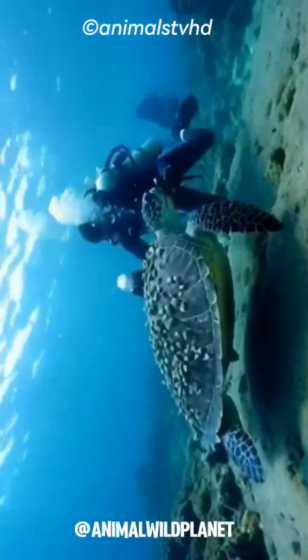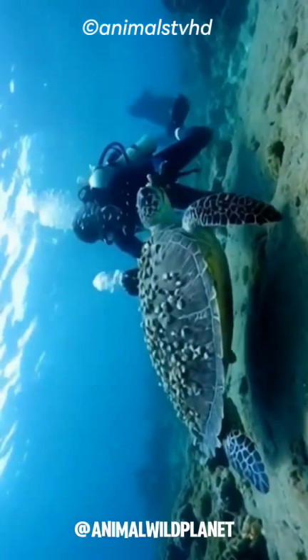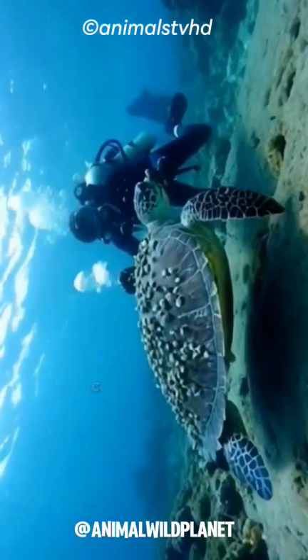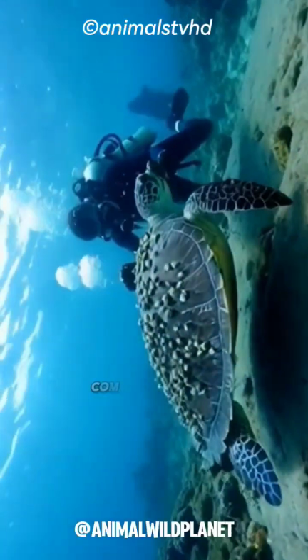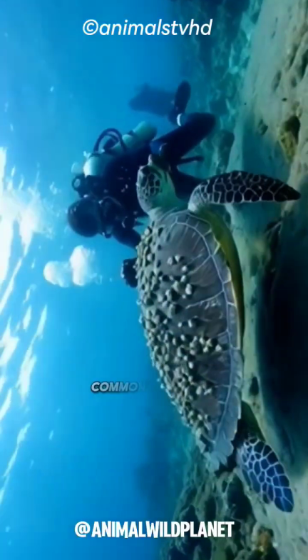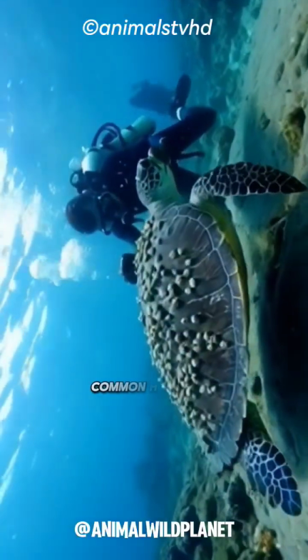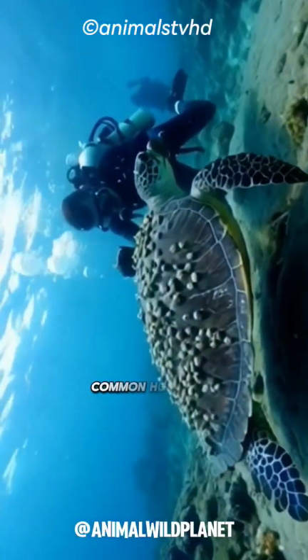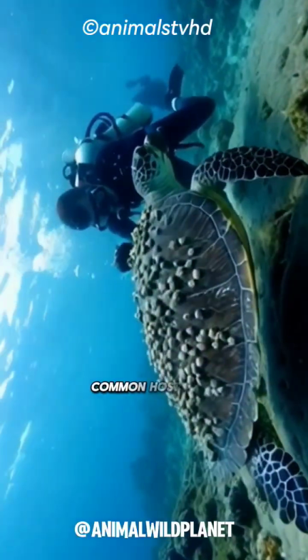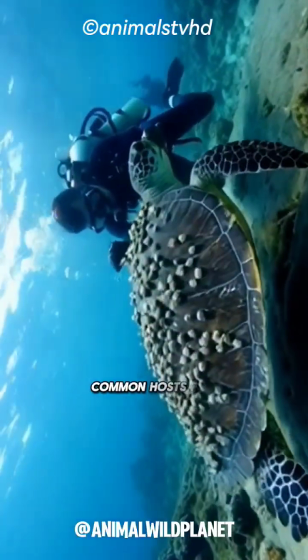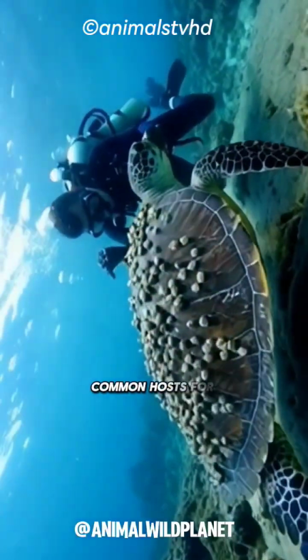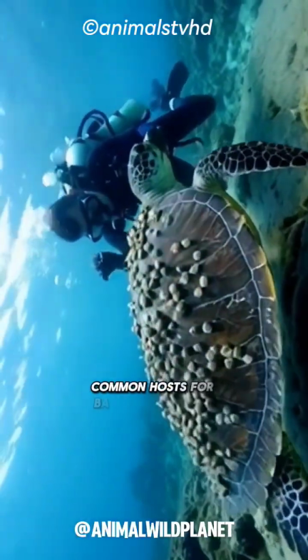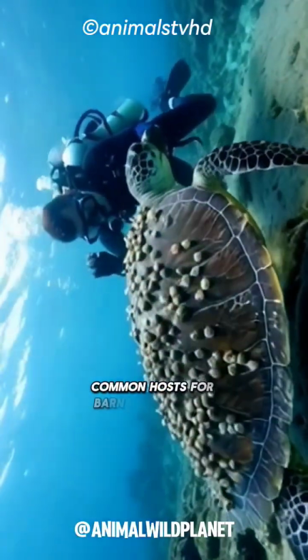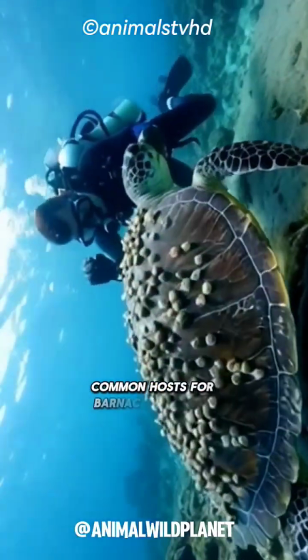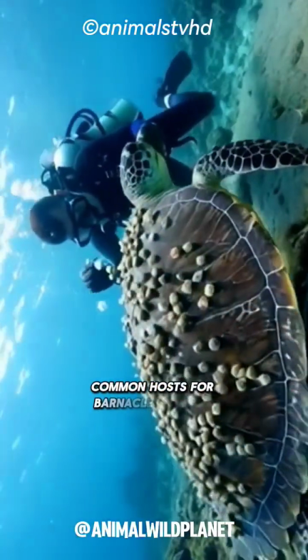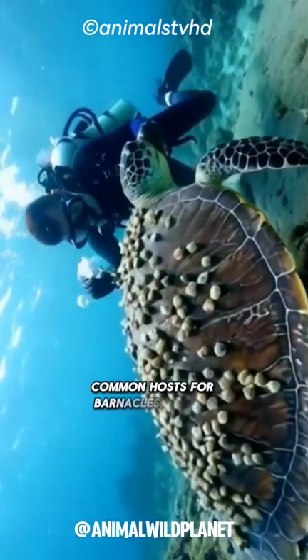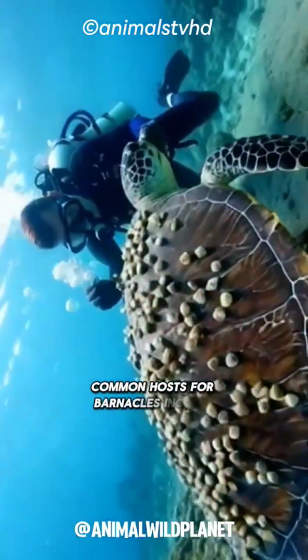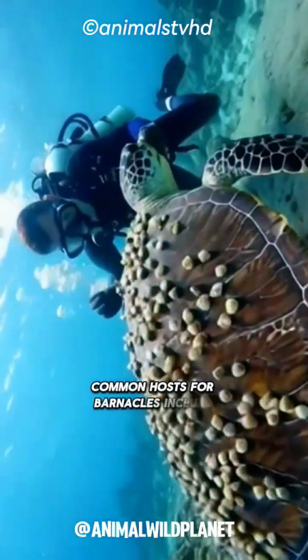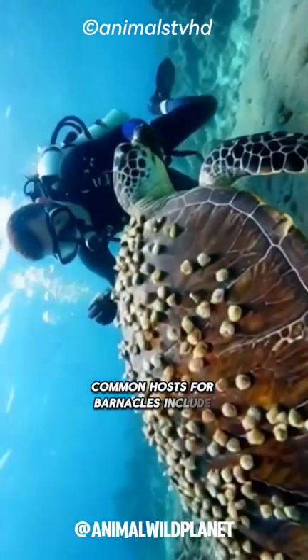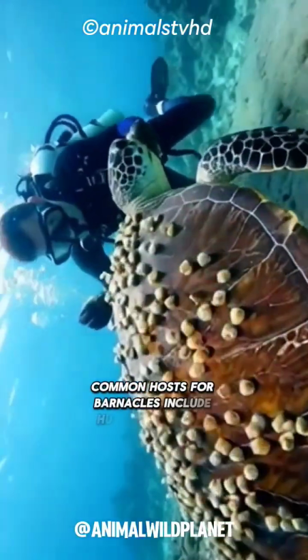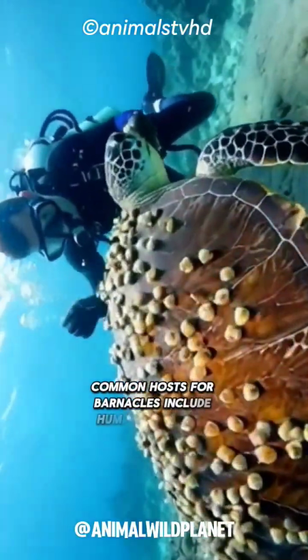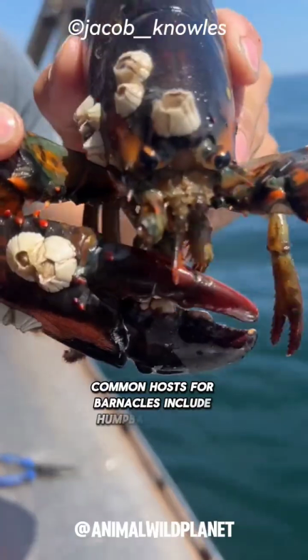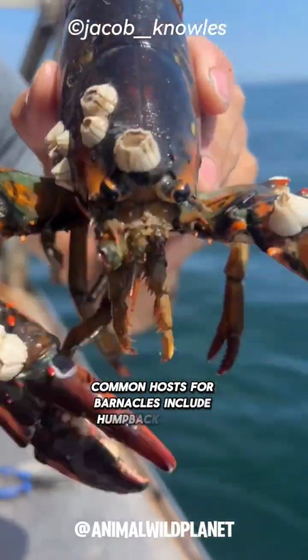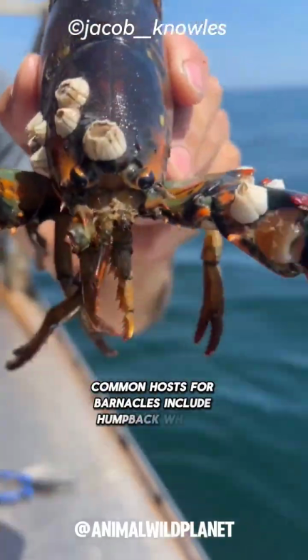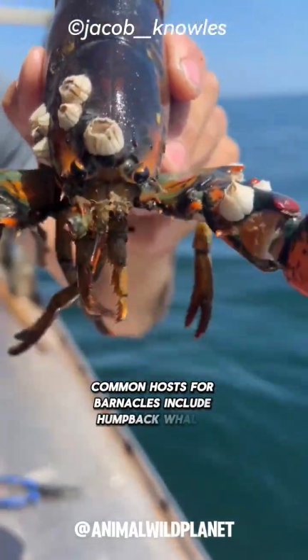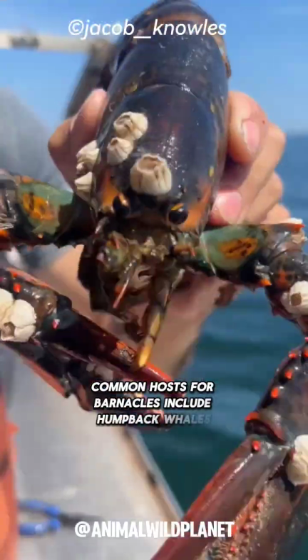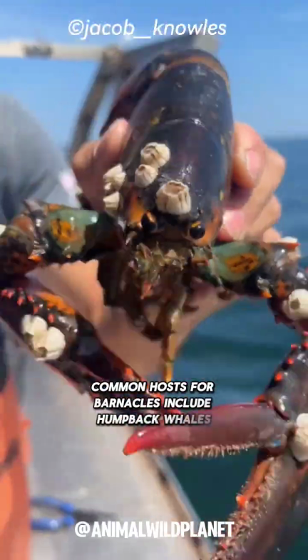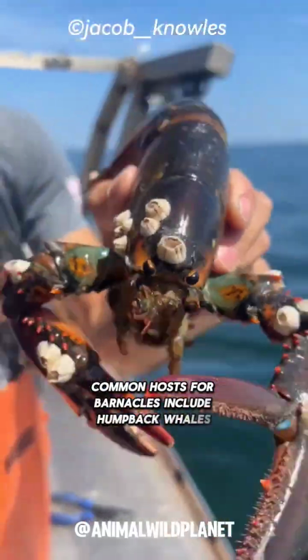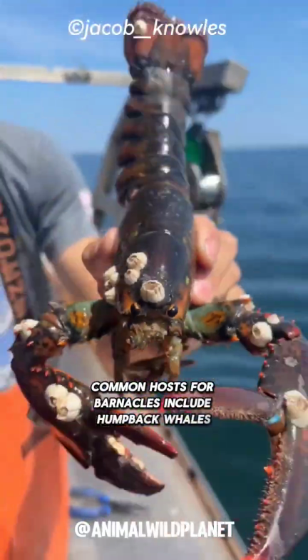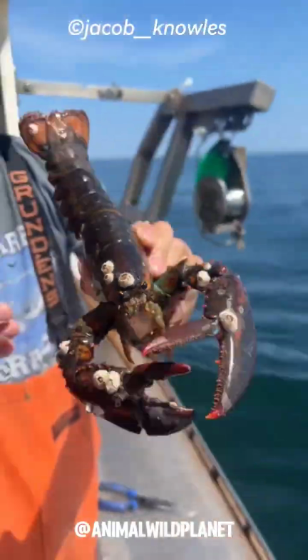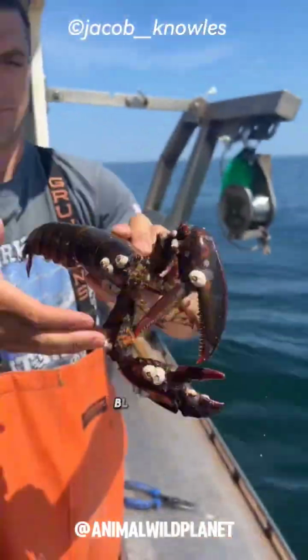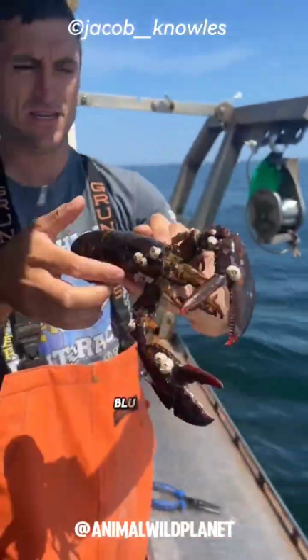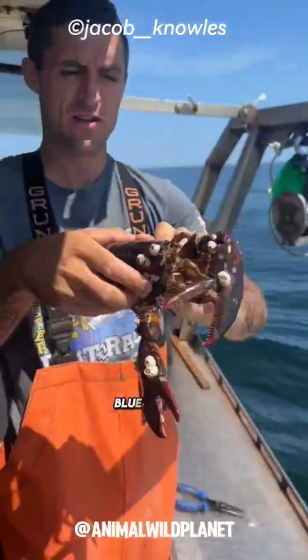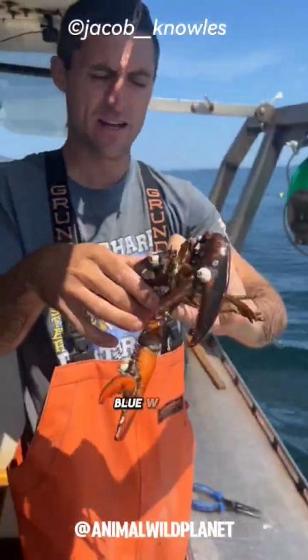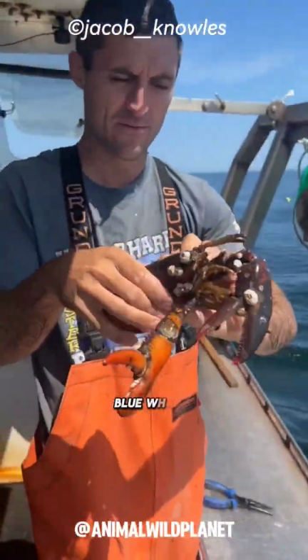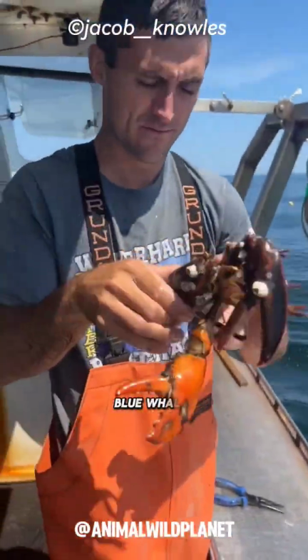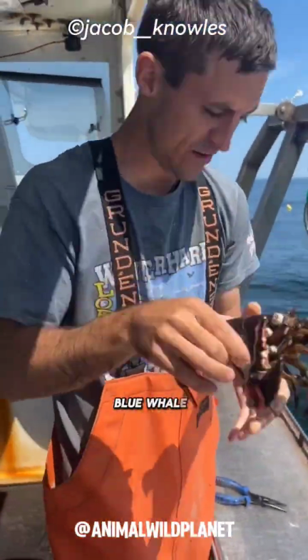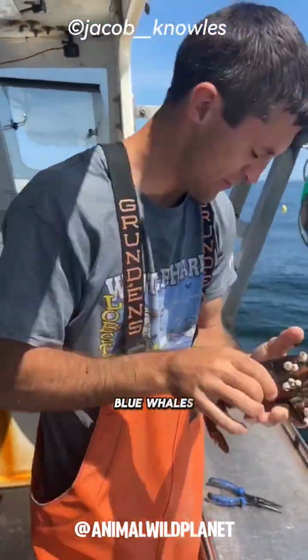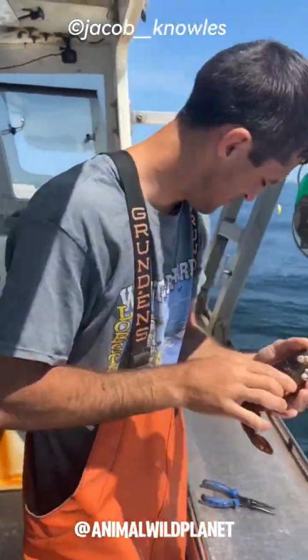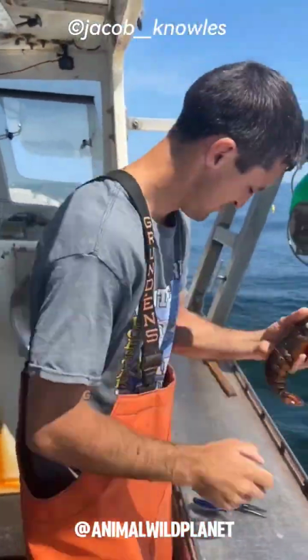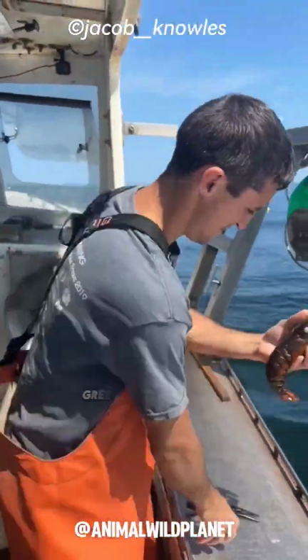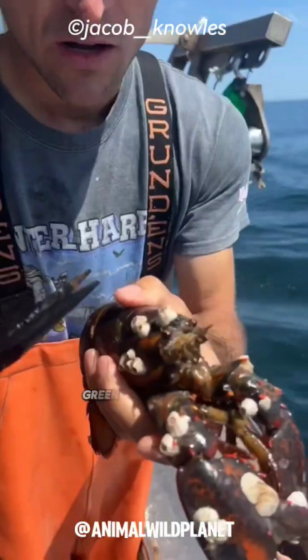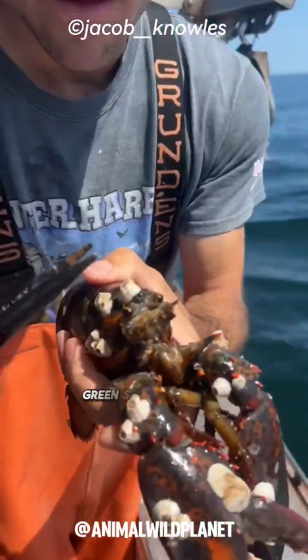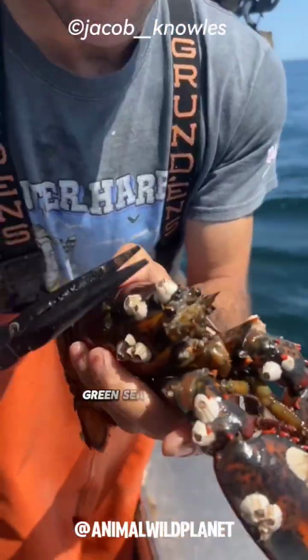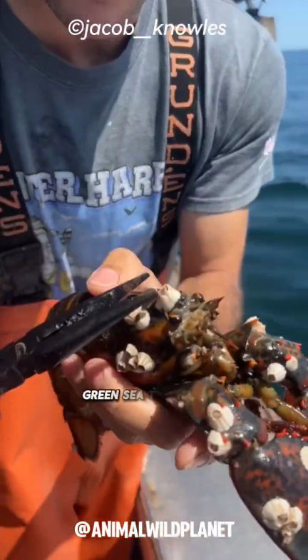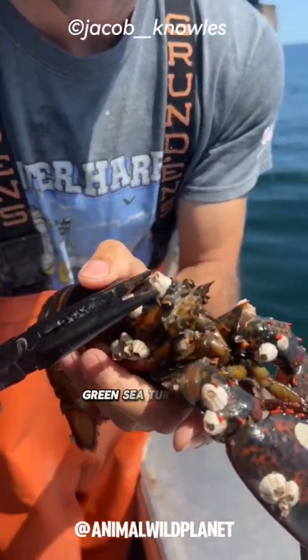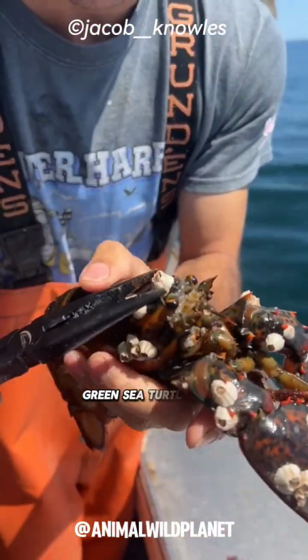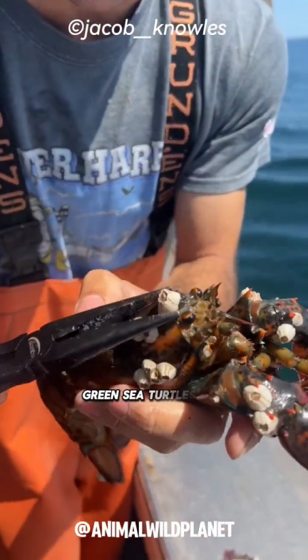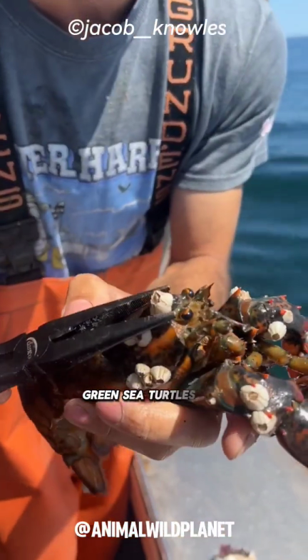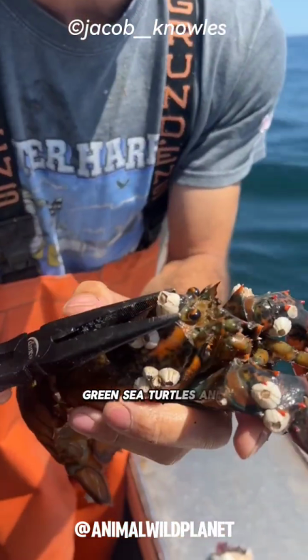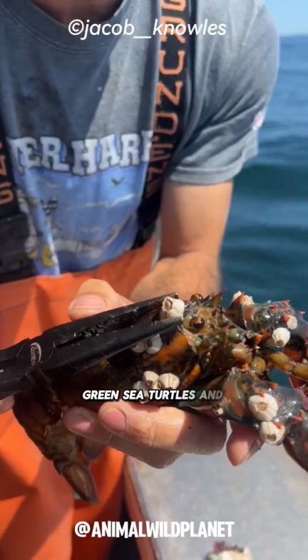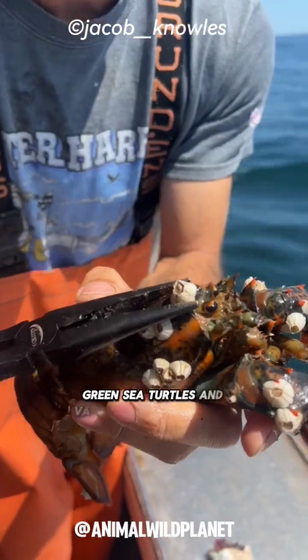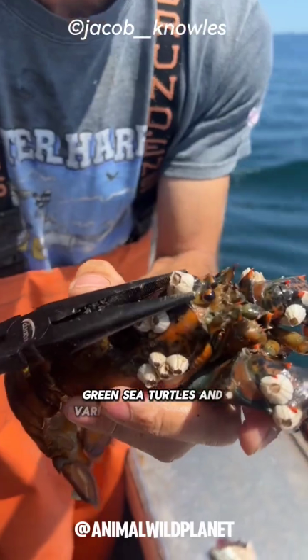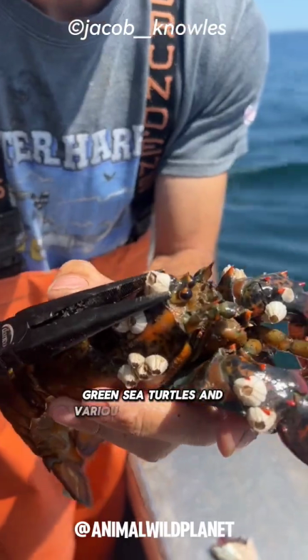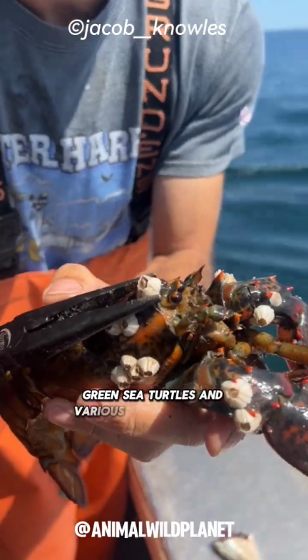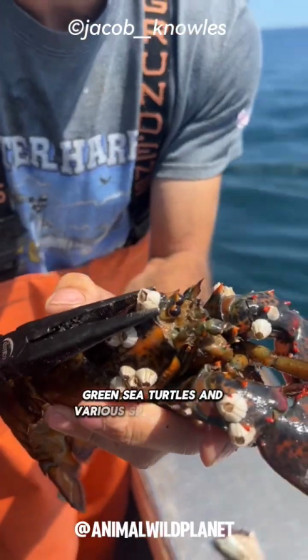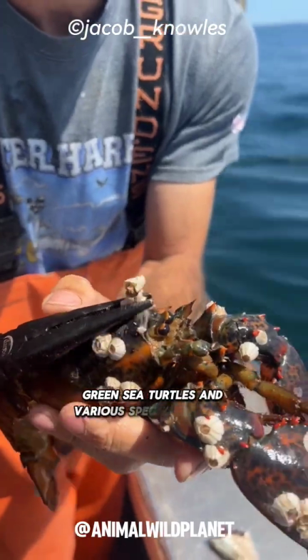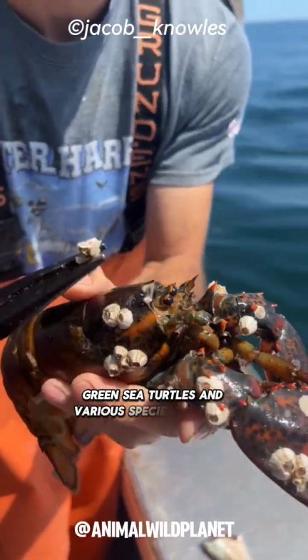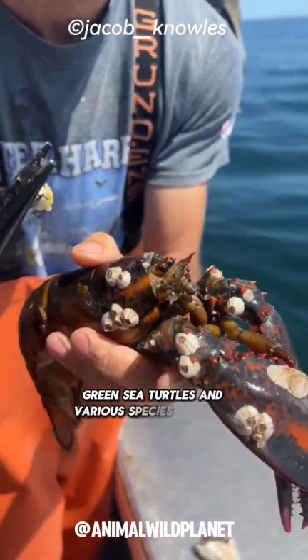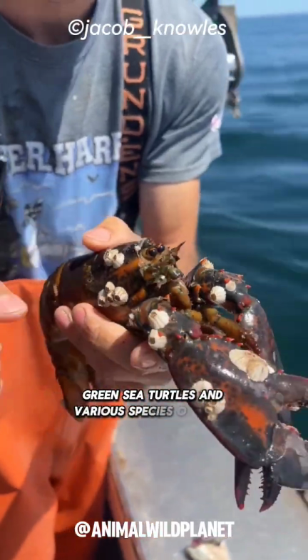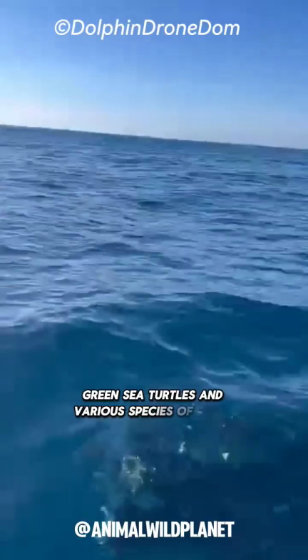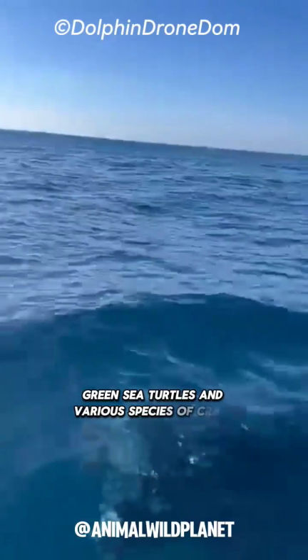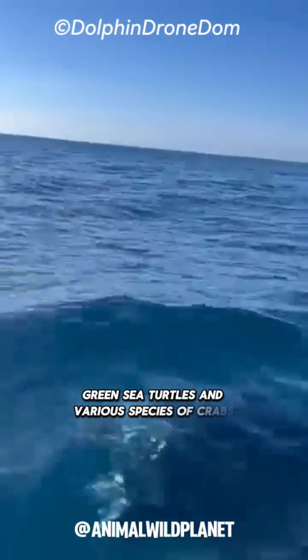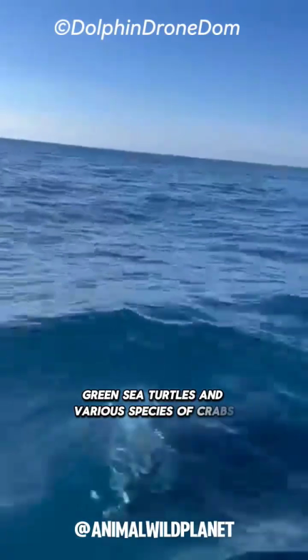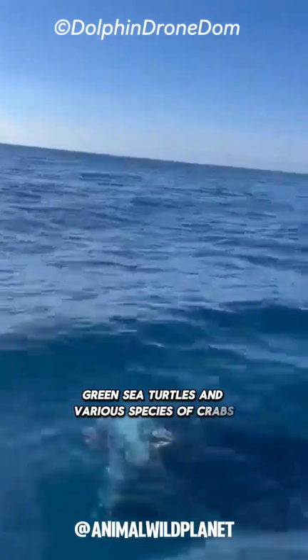Common hosts for barnacles include humpback whales, blue whales, green sea turtles, and various species of crabs.